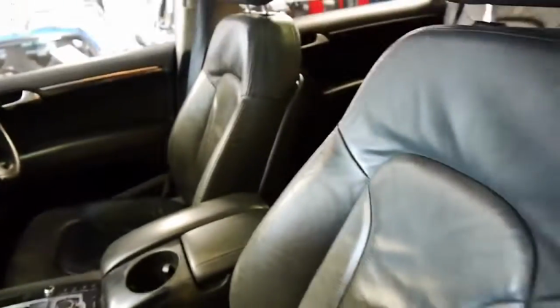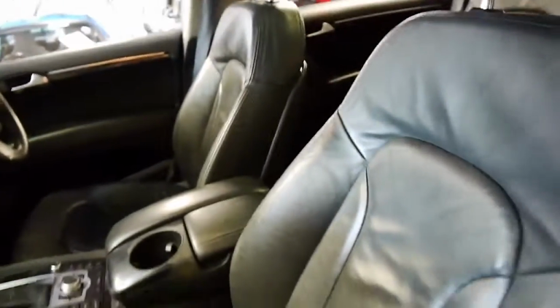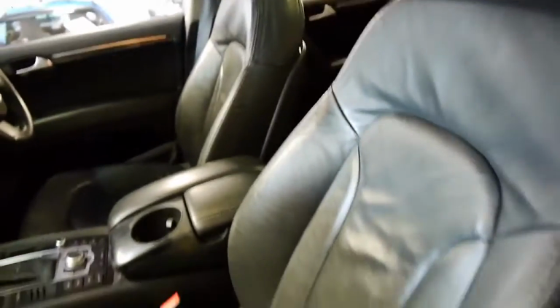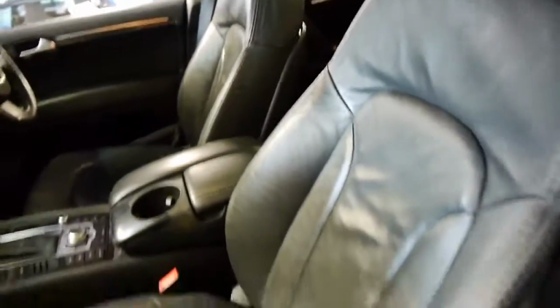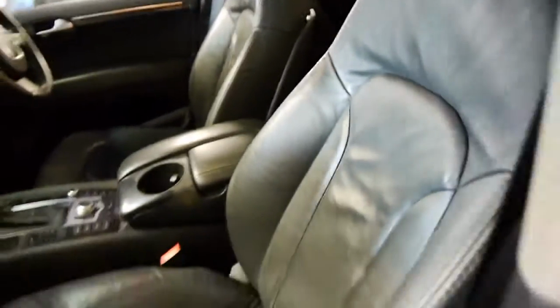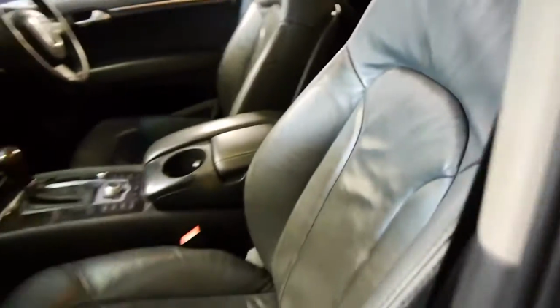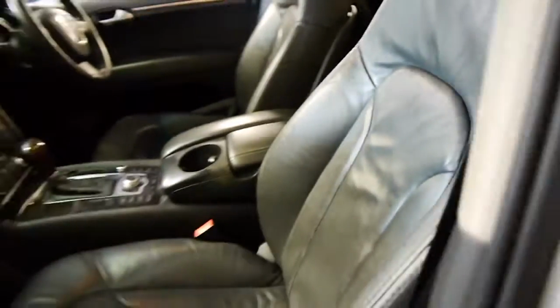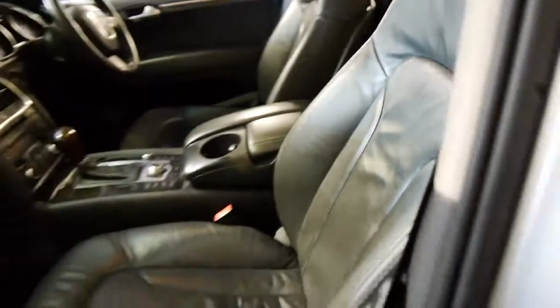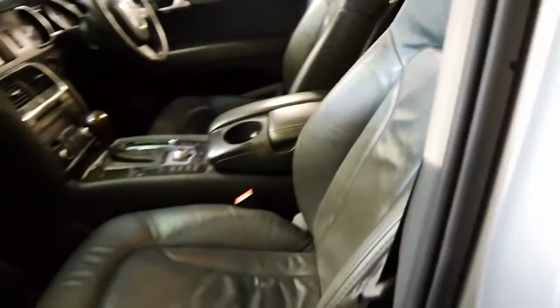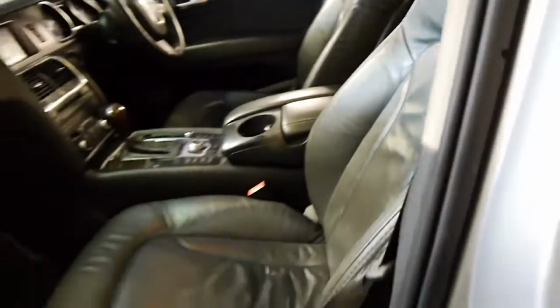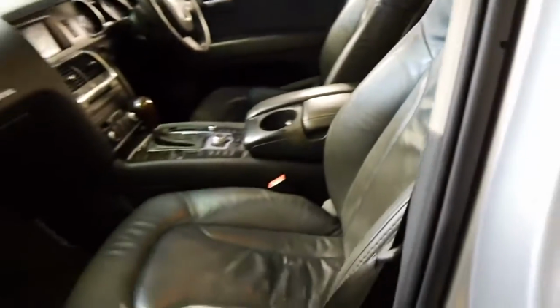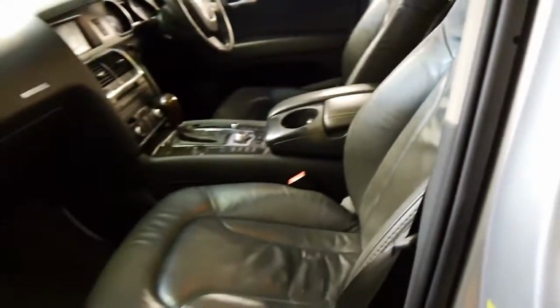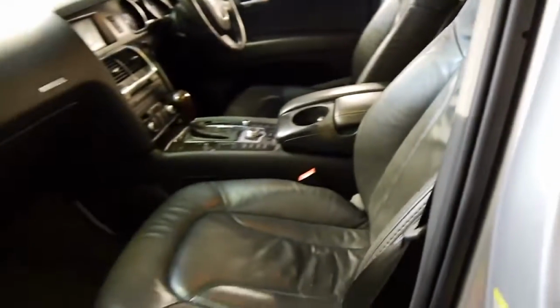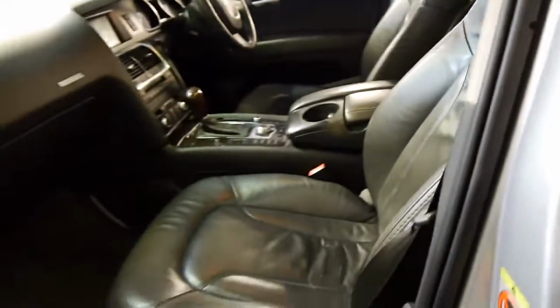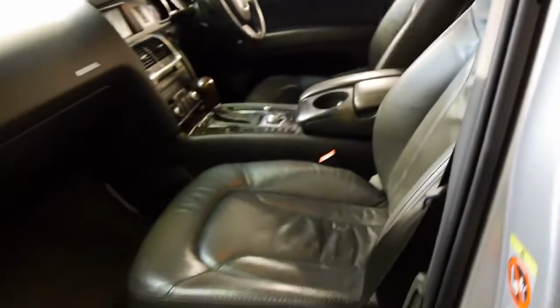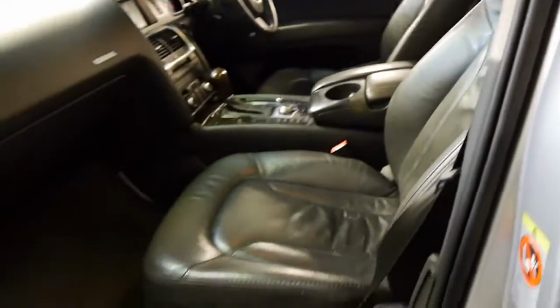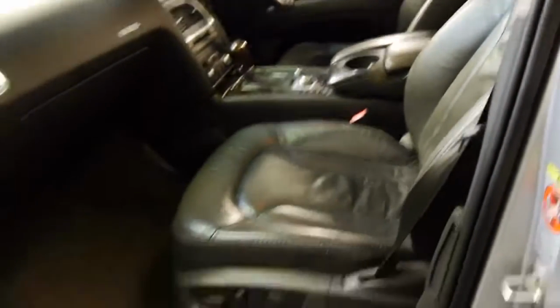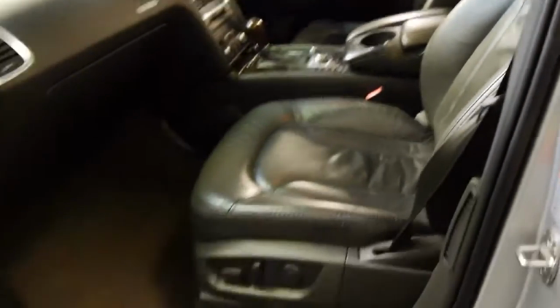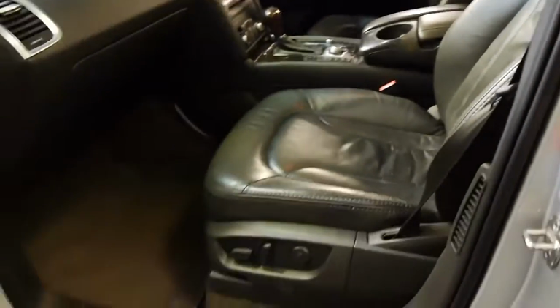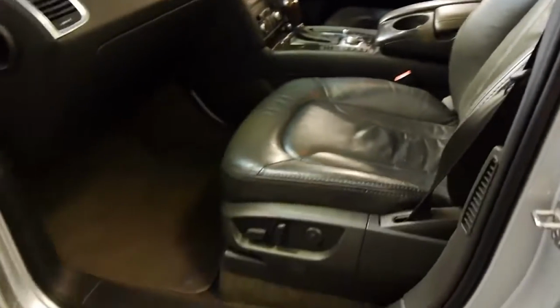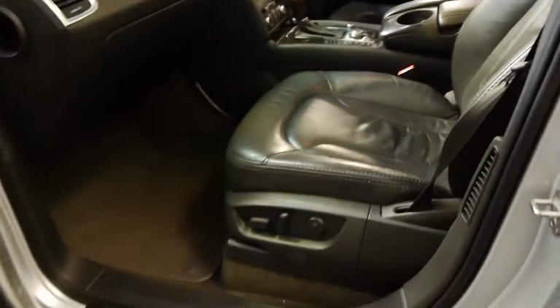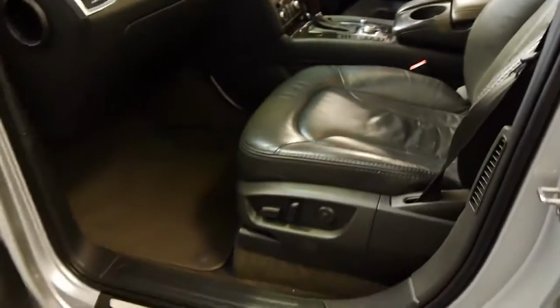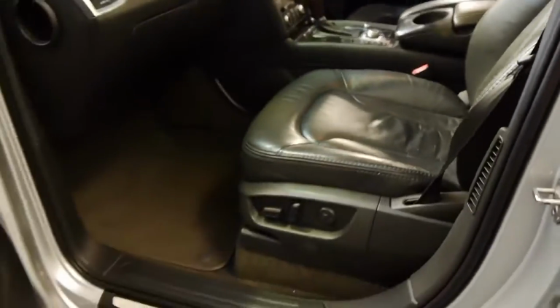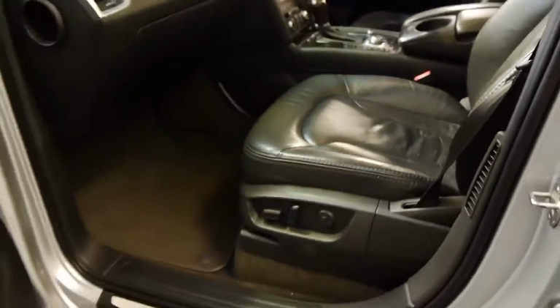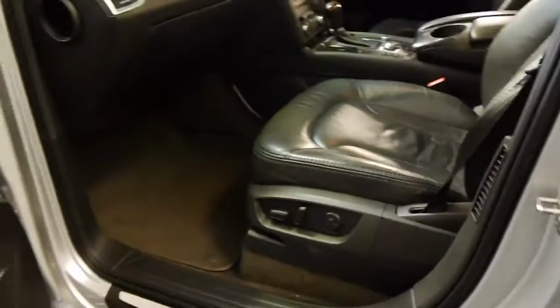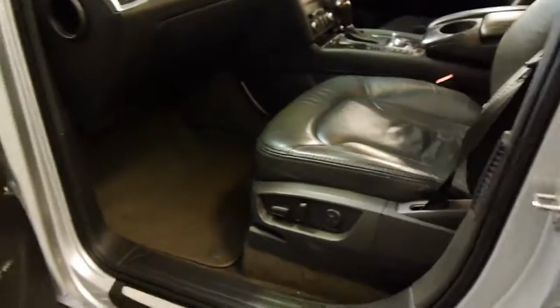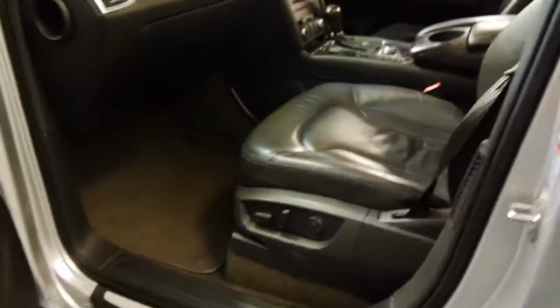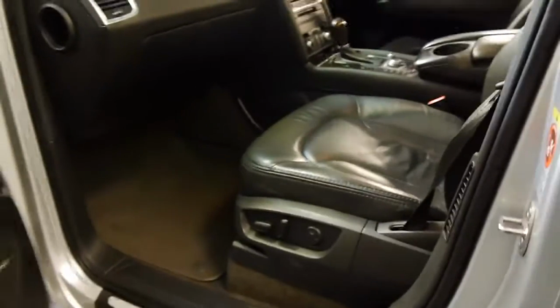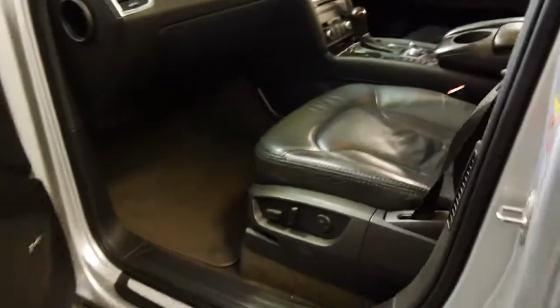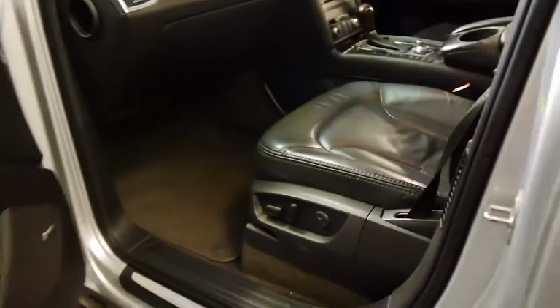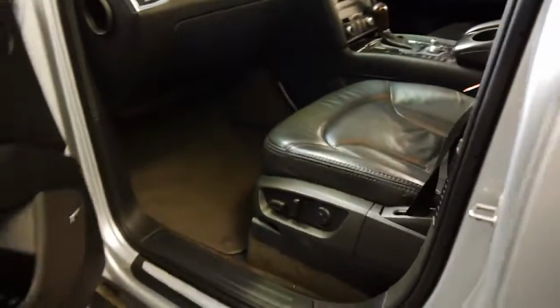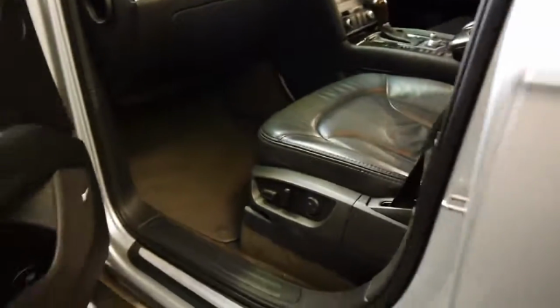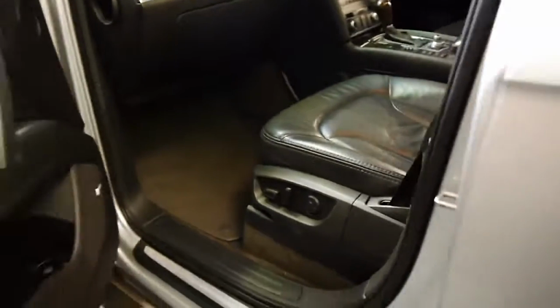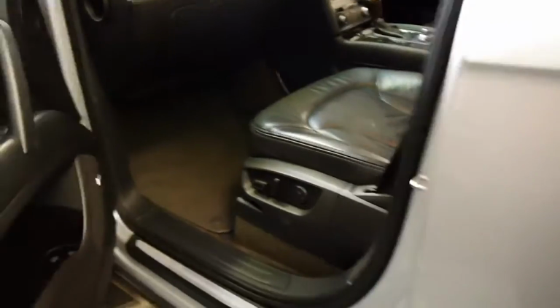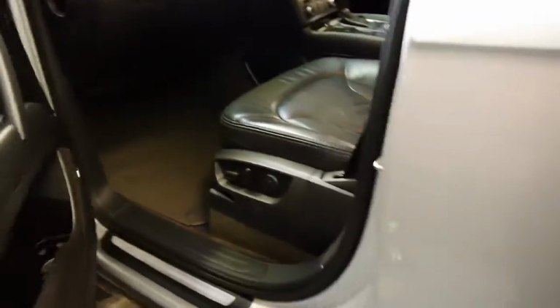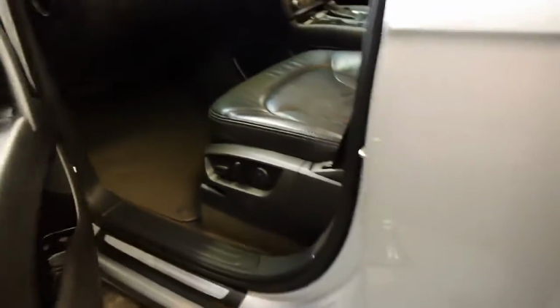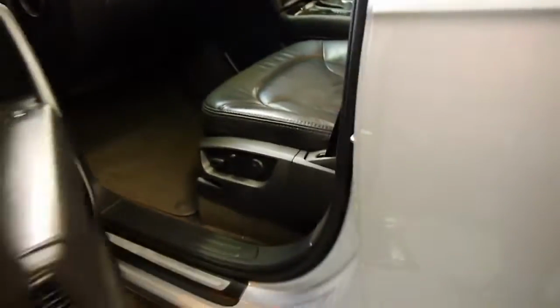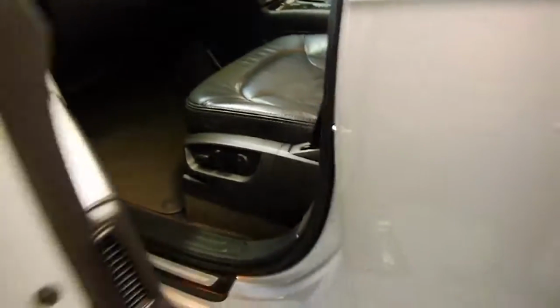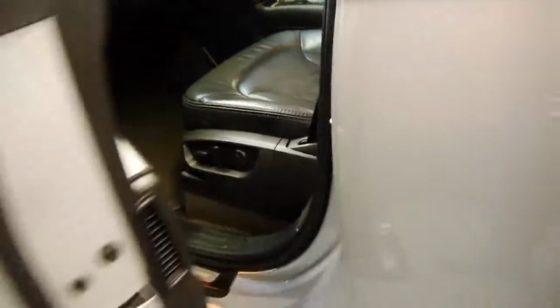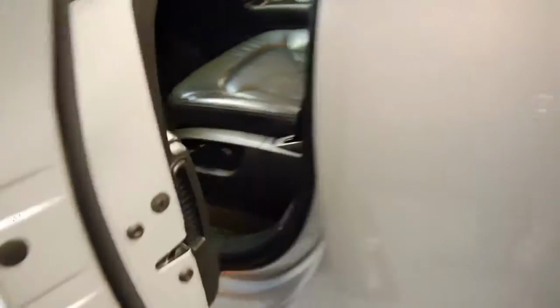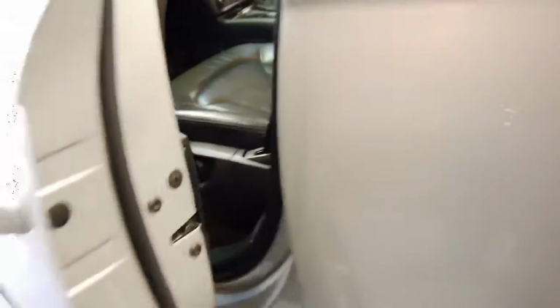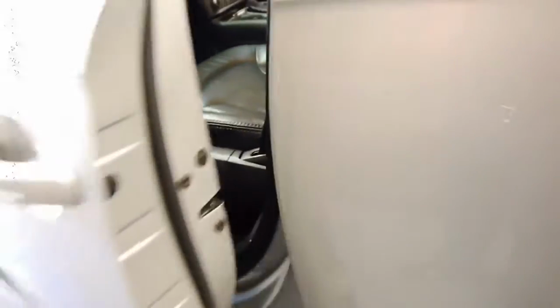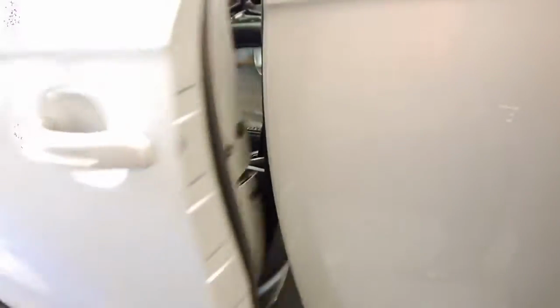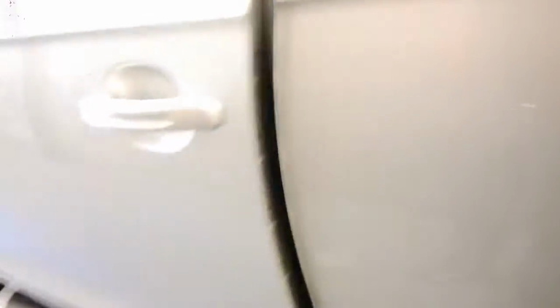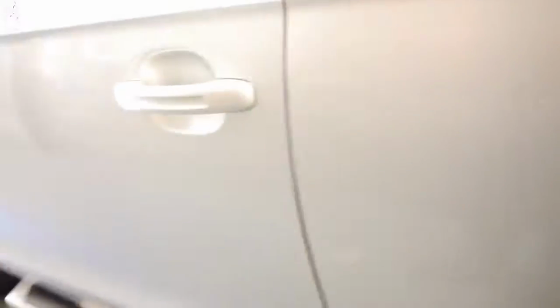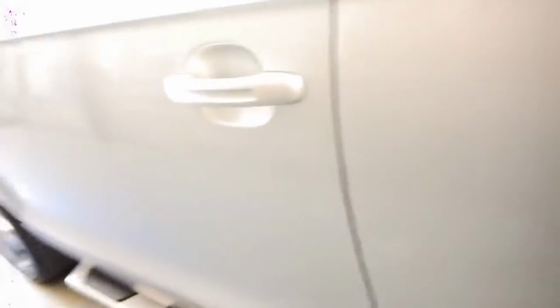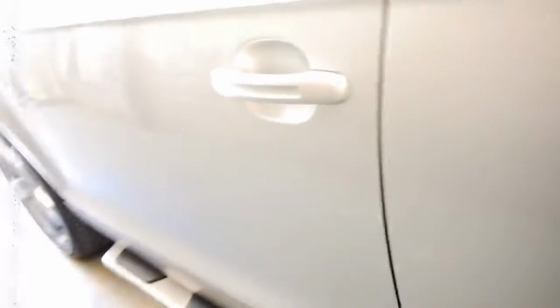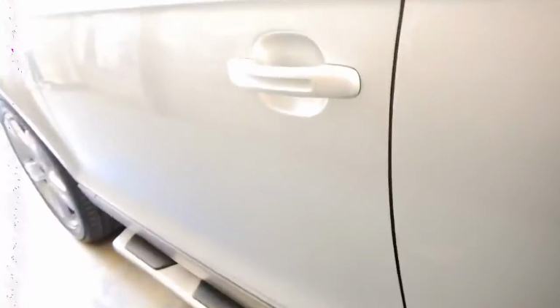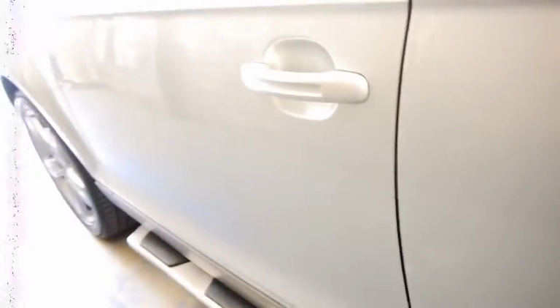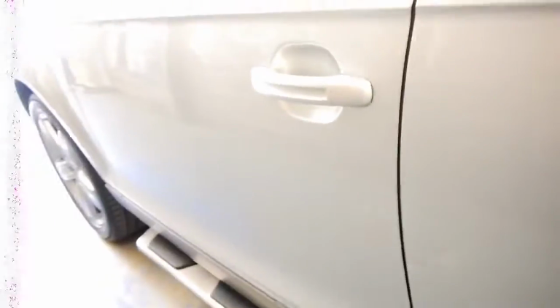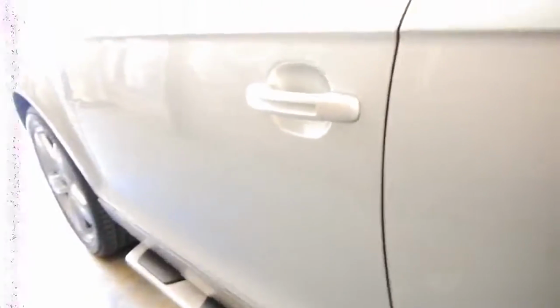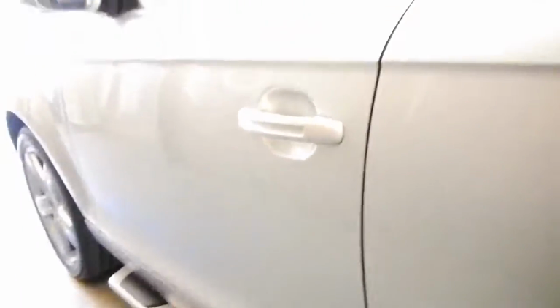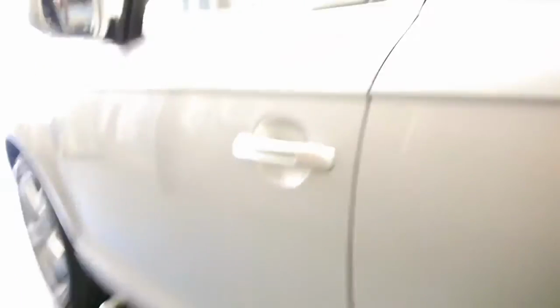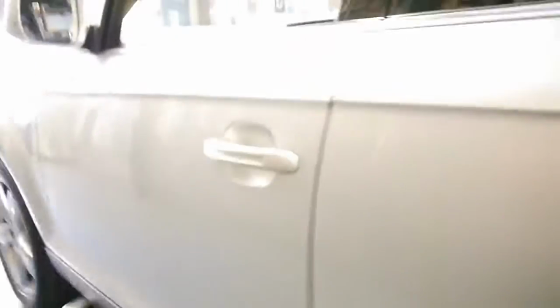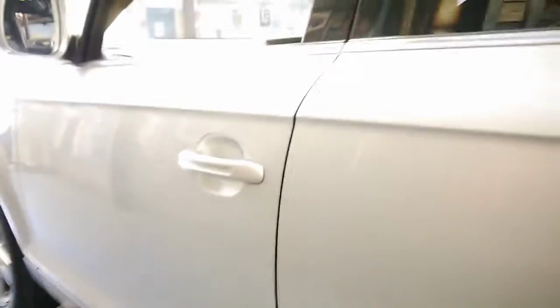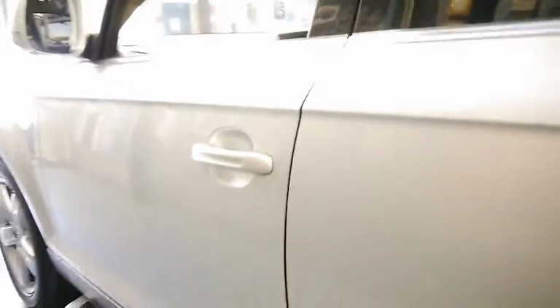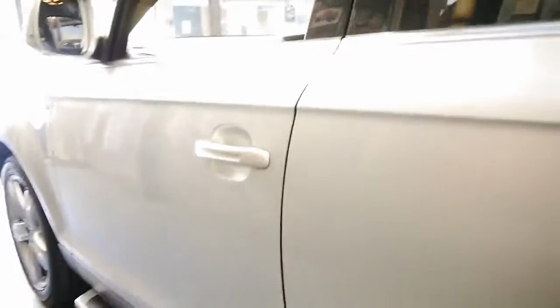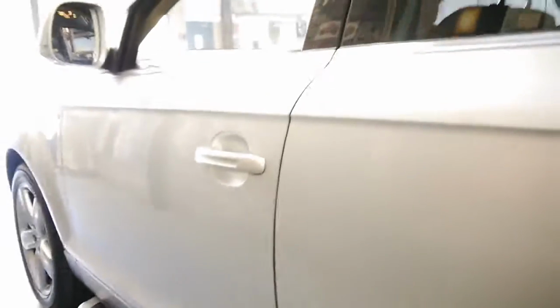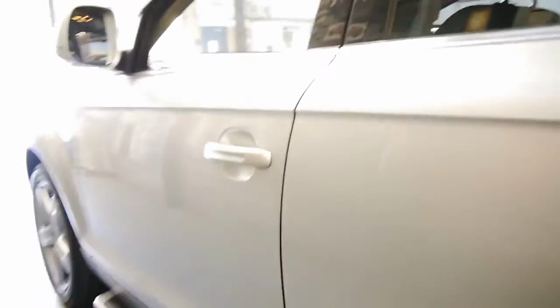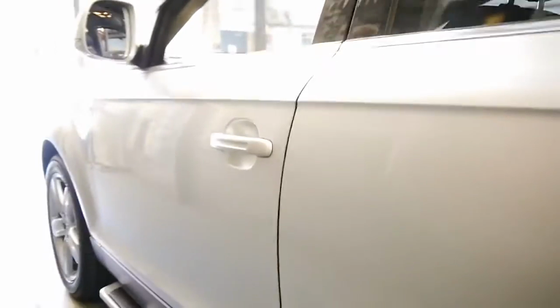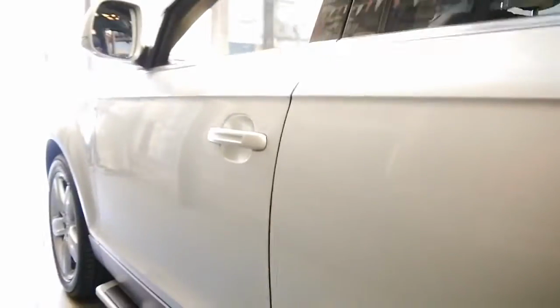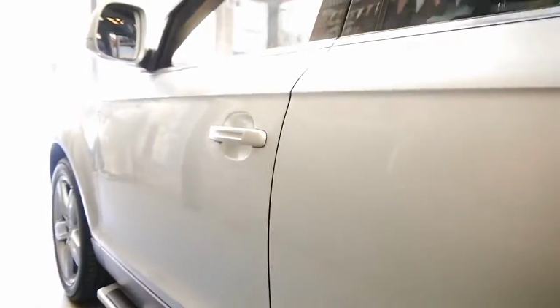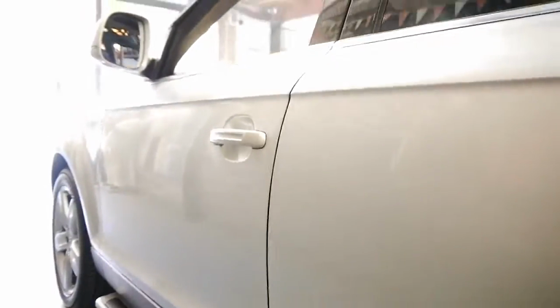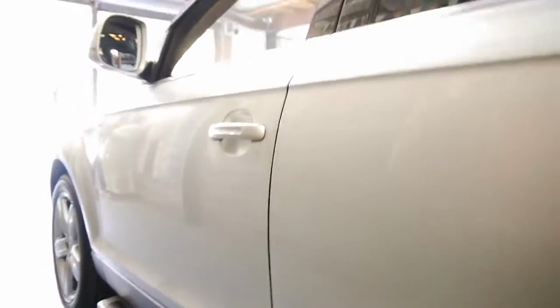I have driven it and it does drive particularly well. We haven't even detailed it — we've just given it a quick clean. But as I said, it's very good.